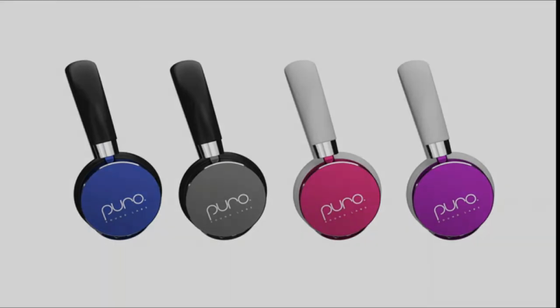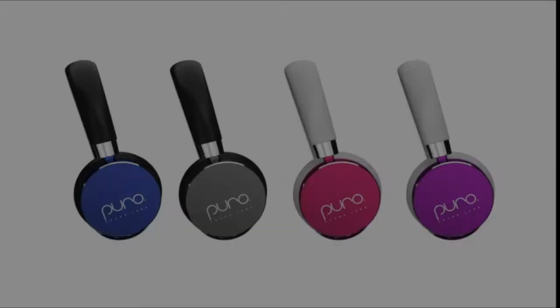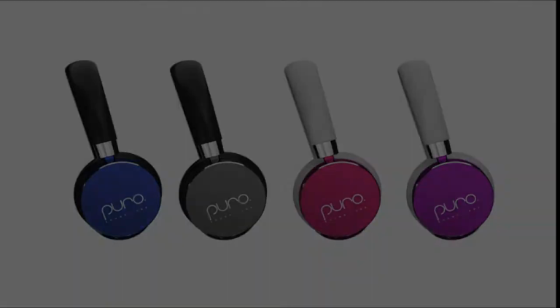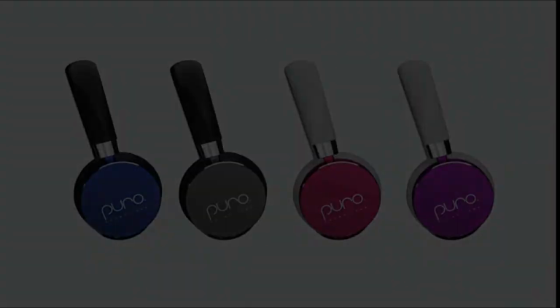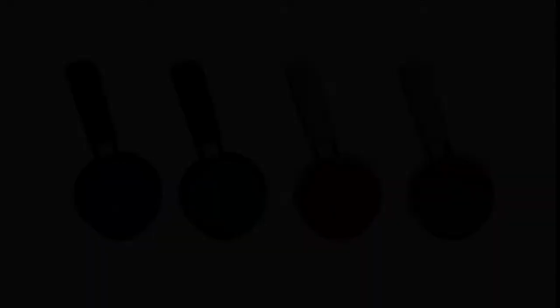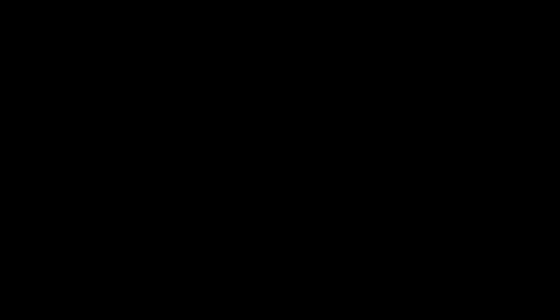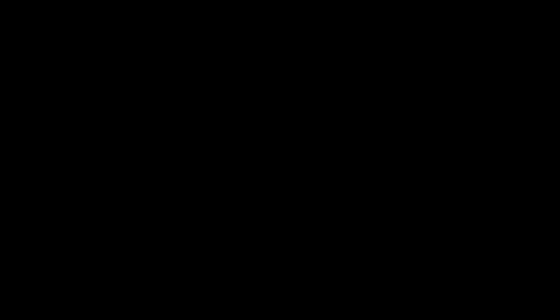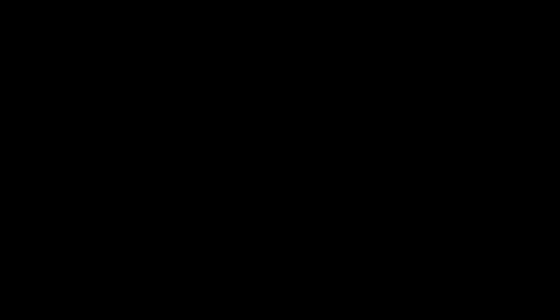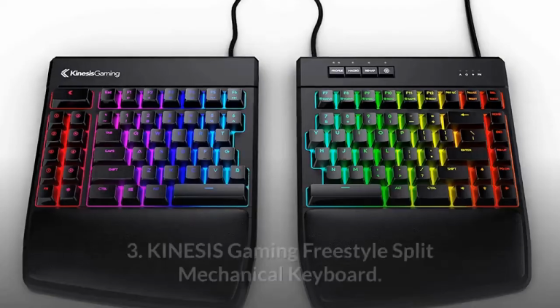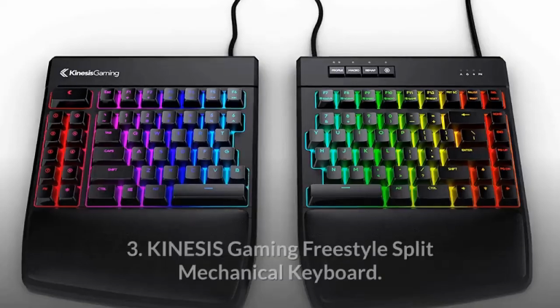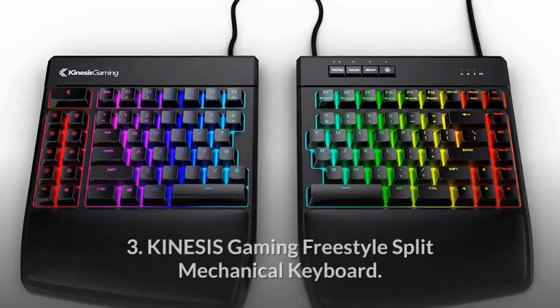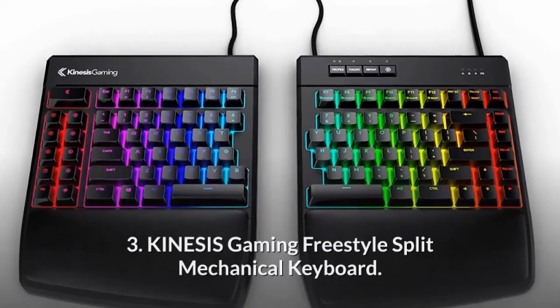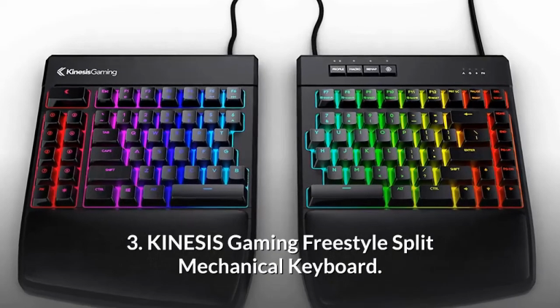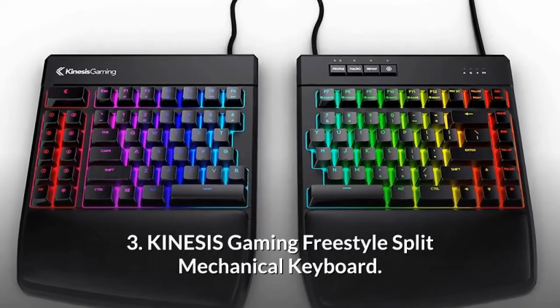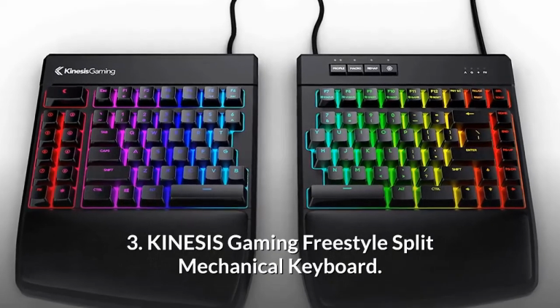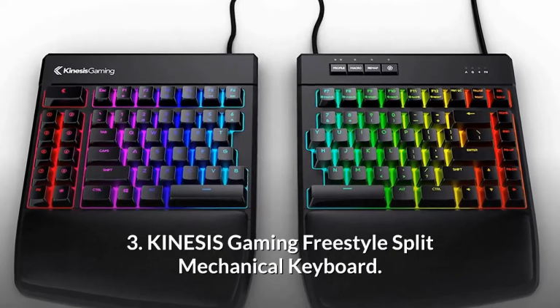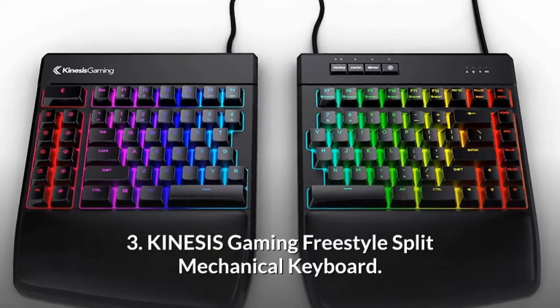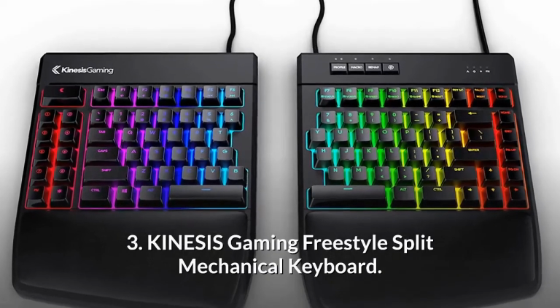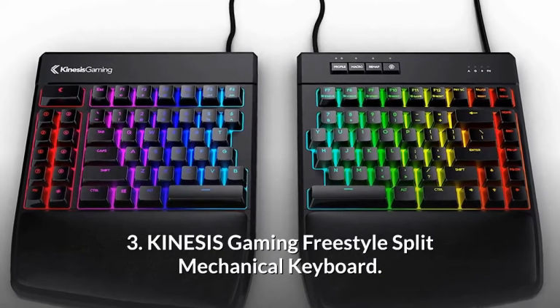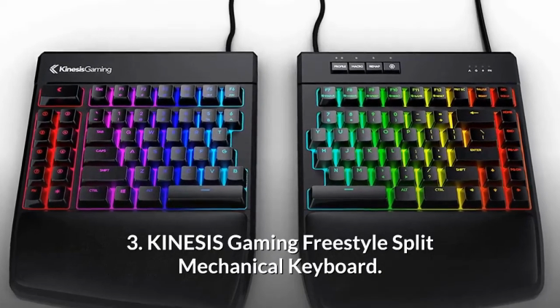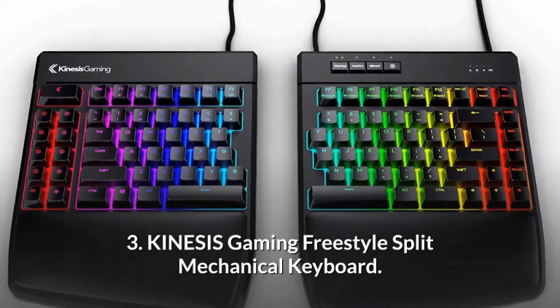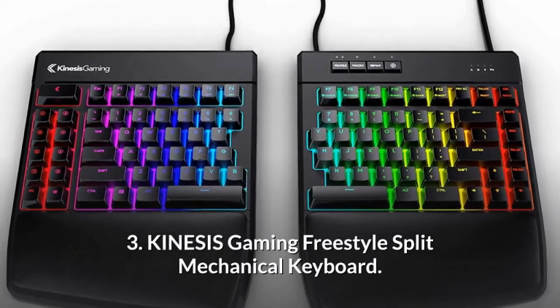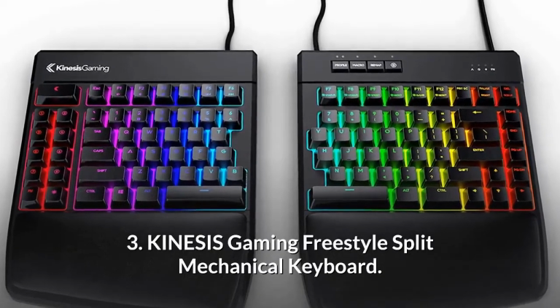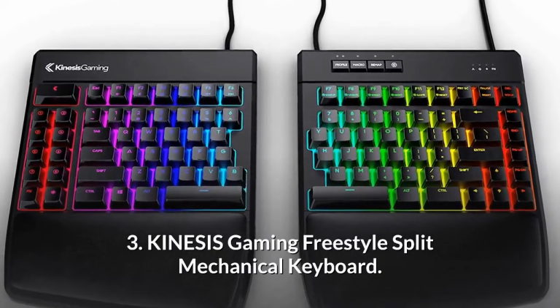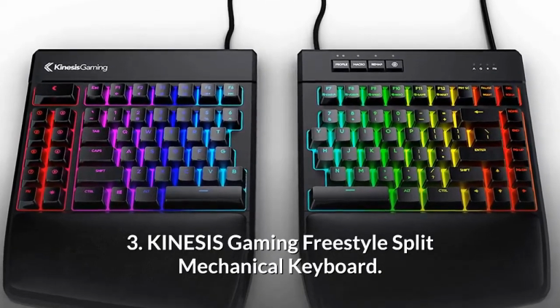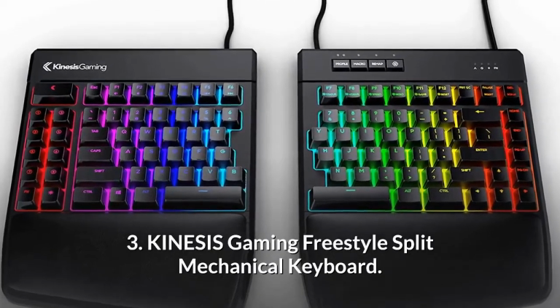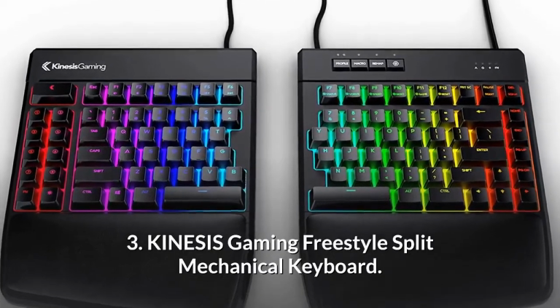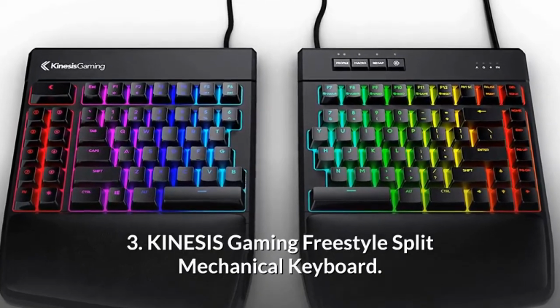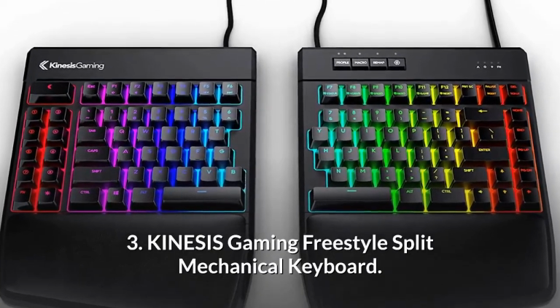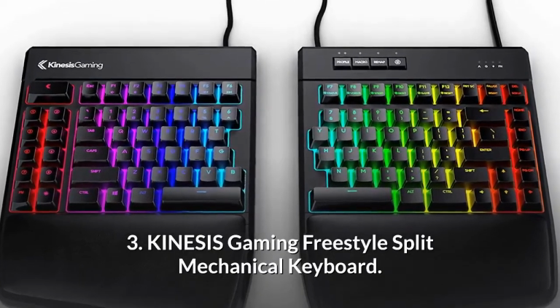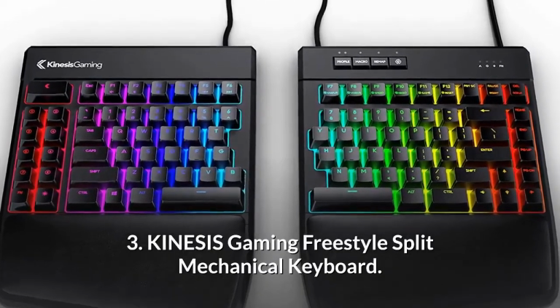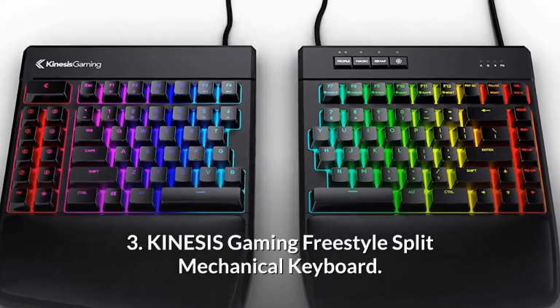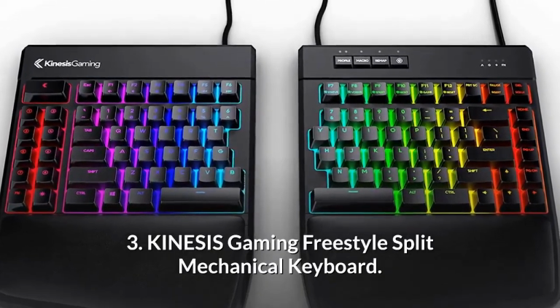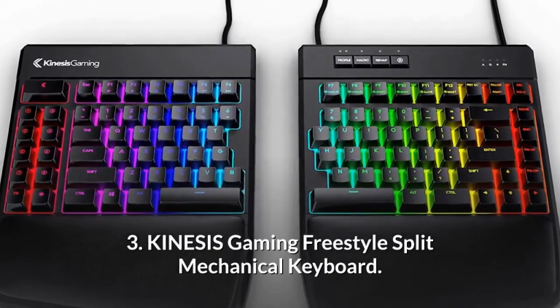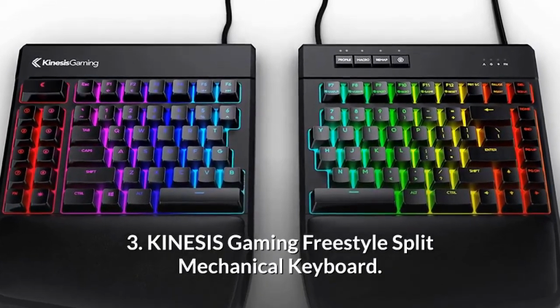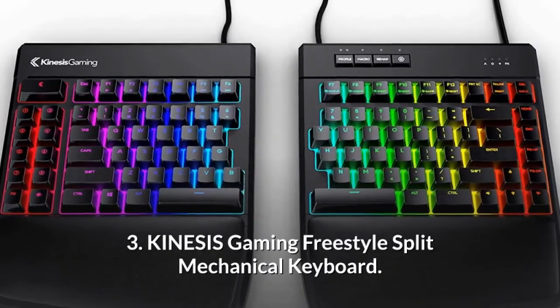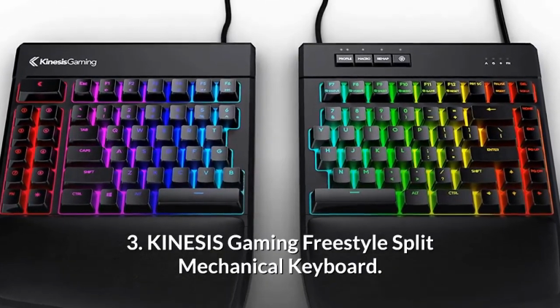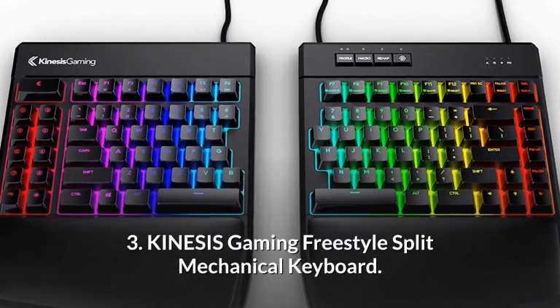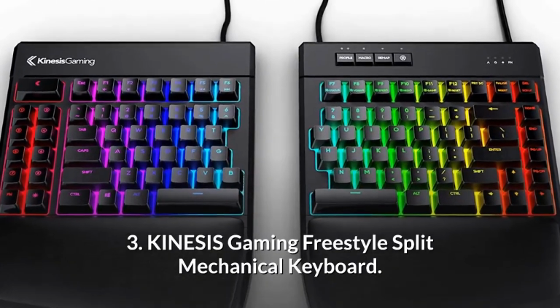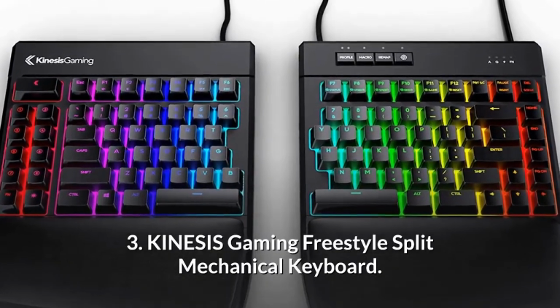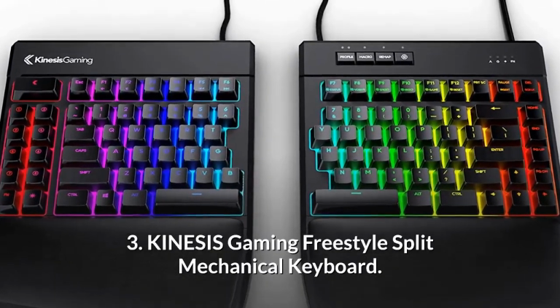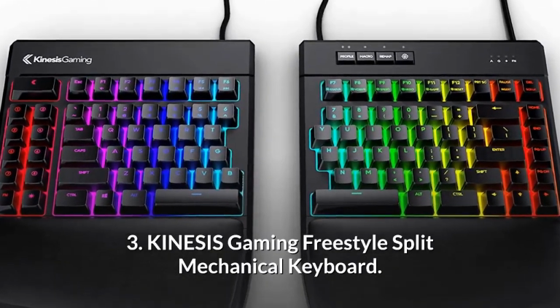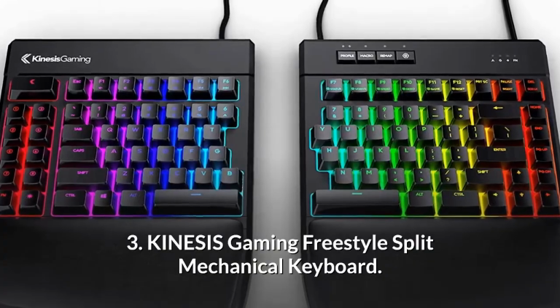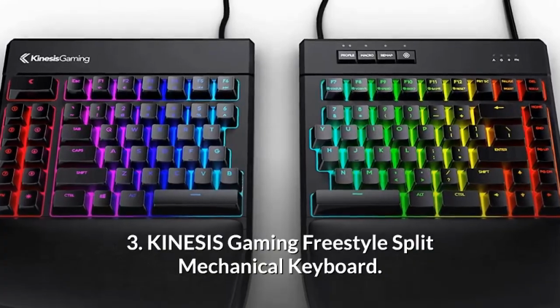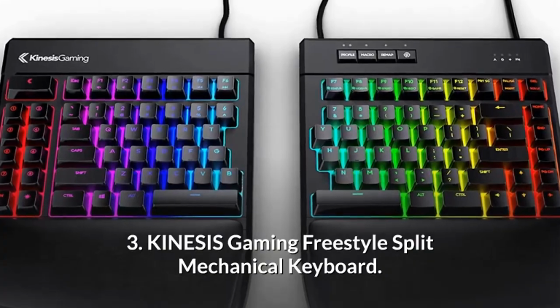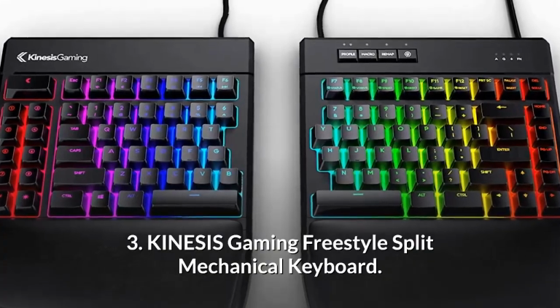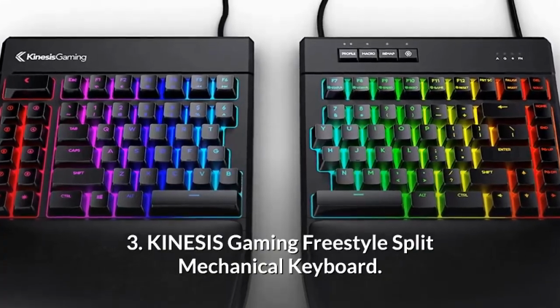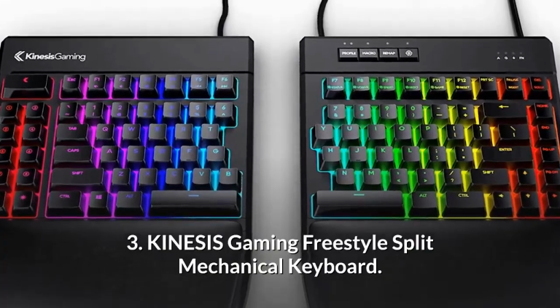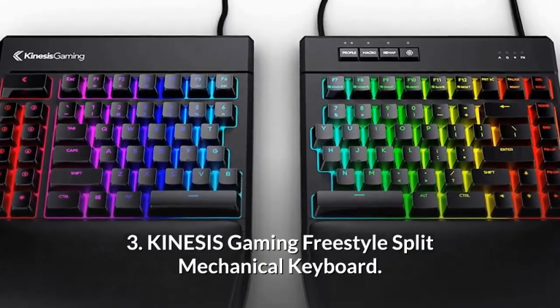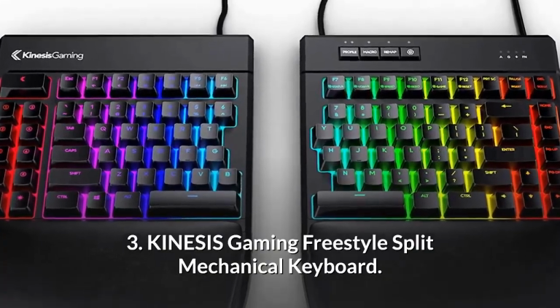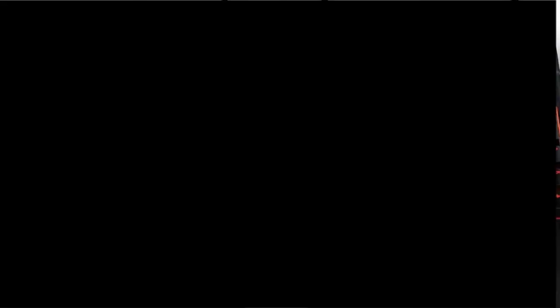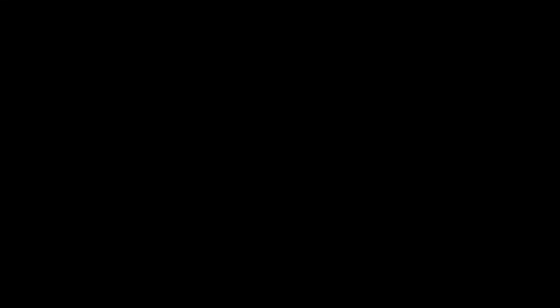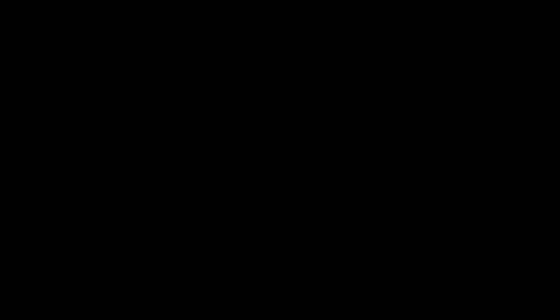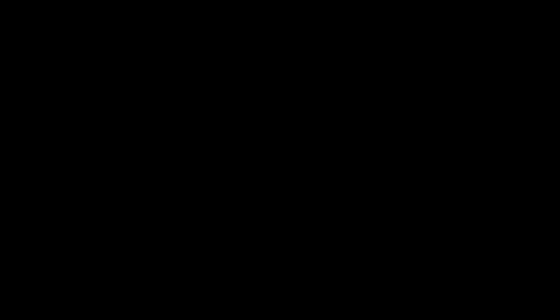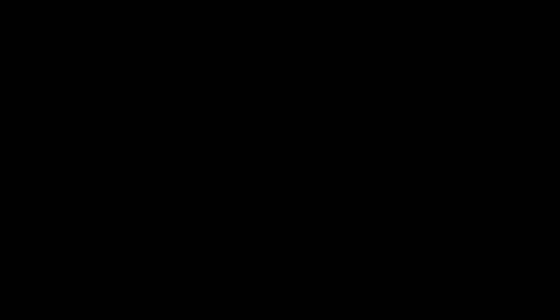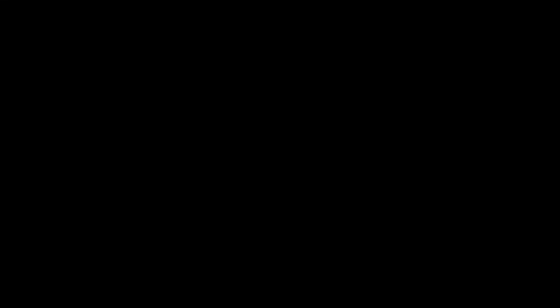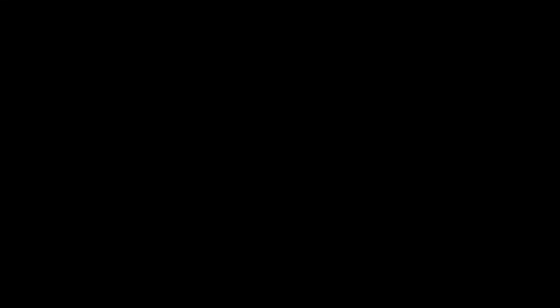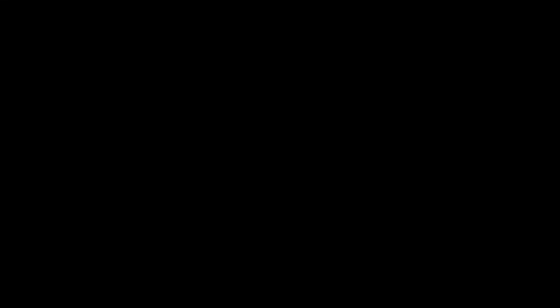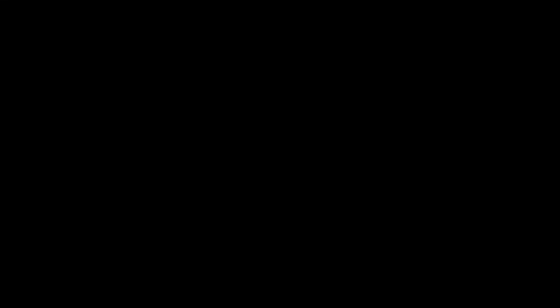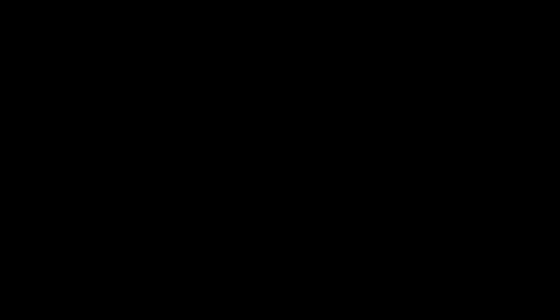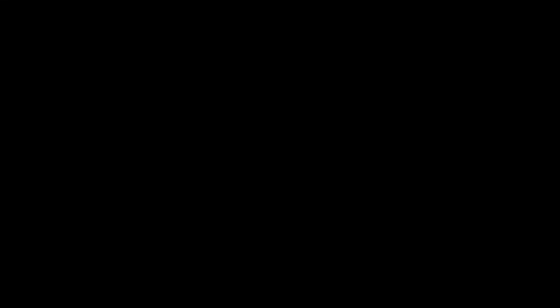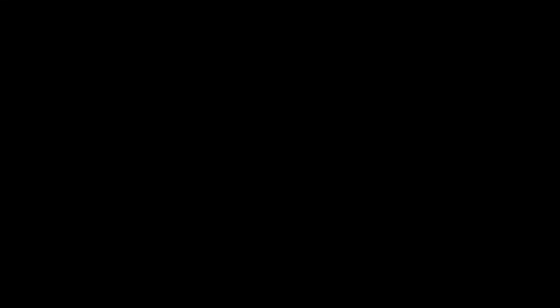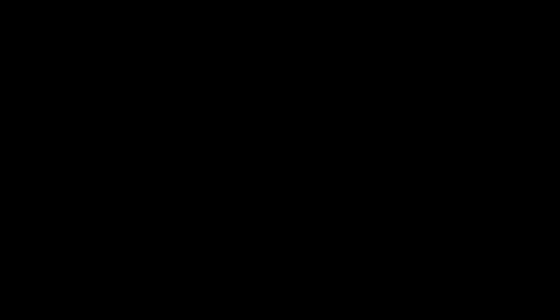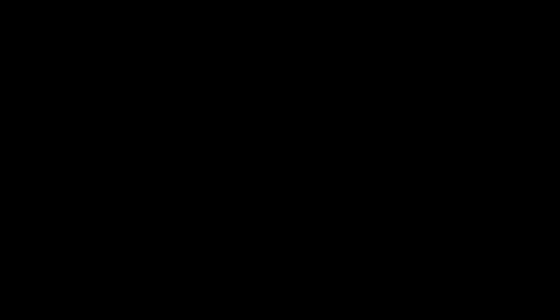Number 3: Kinesis Gaming Freestyle Split Mechanical Keyboard.